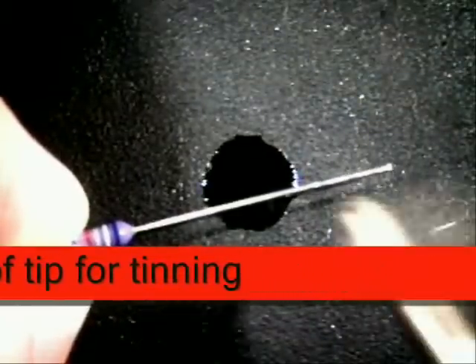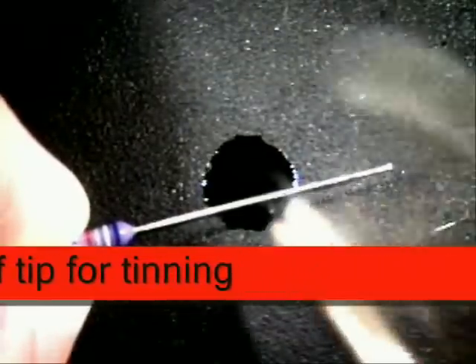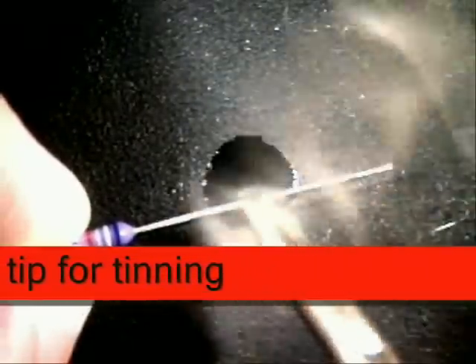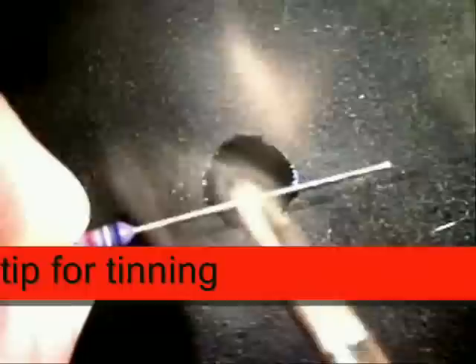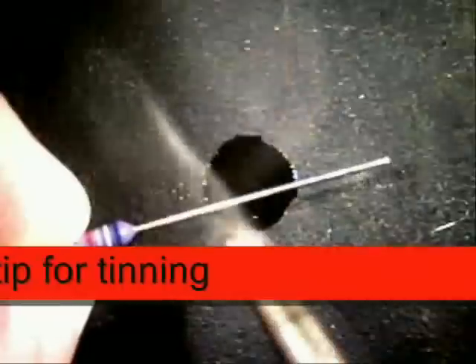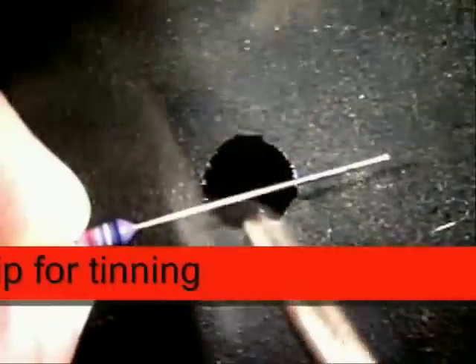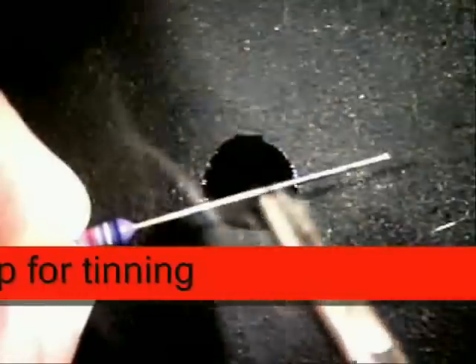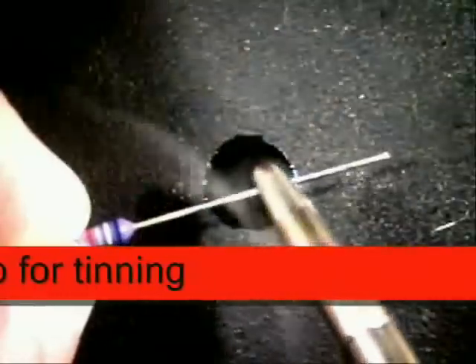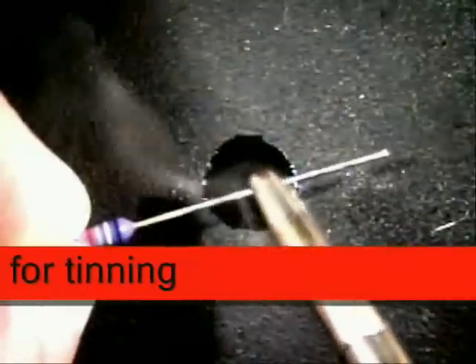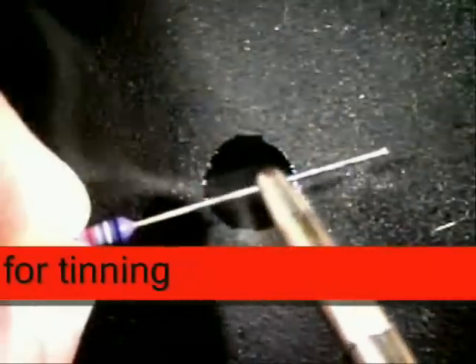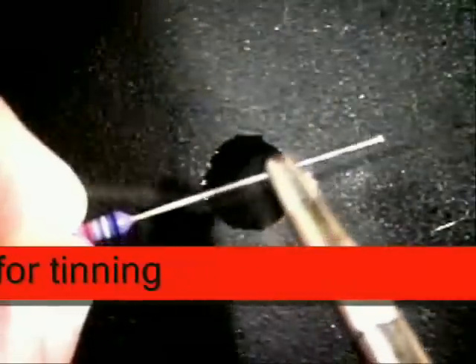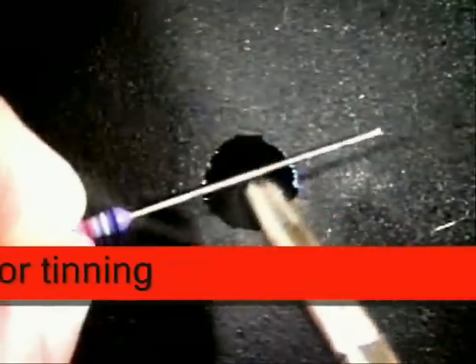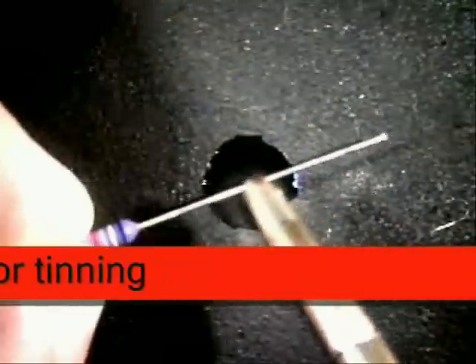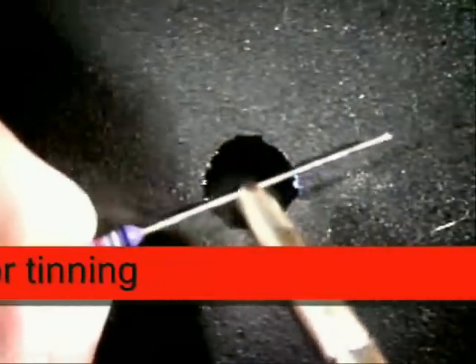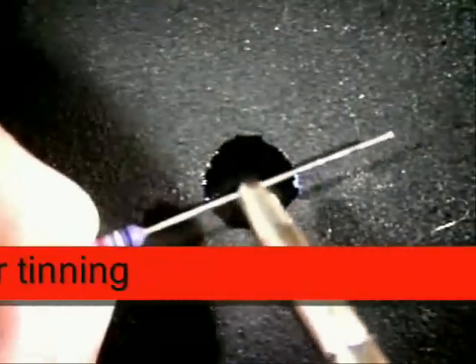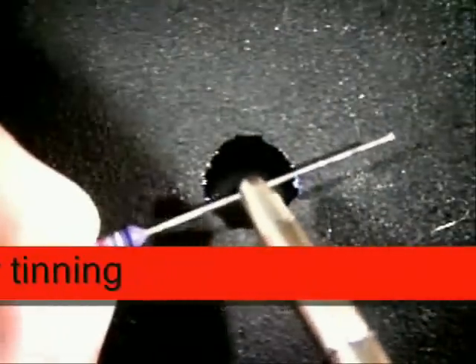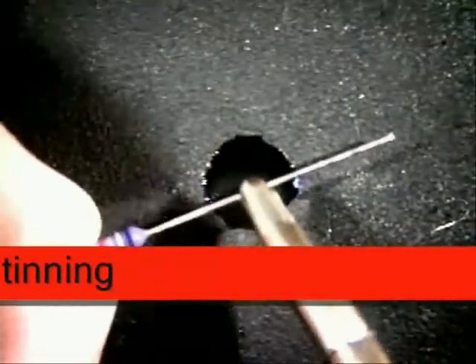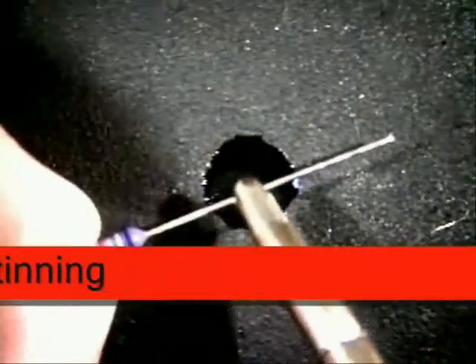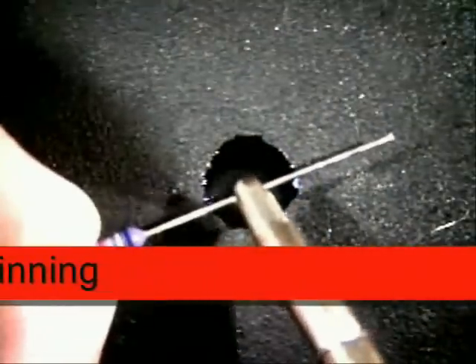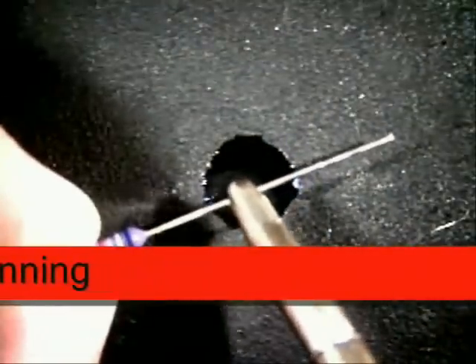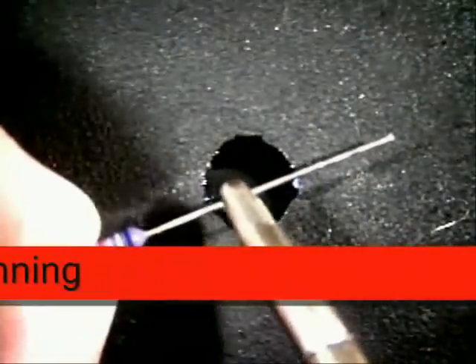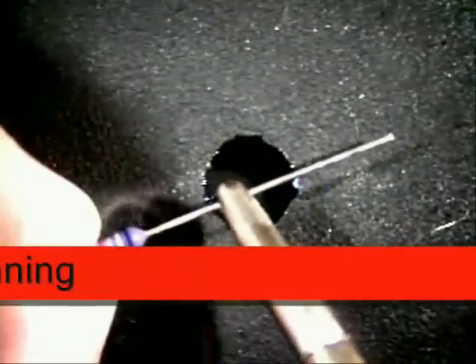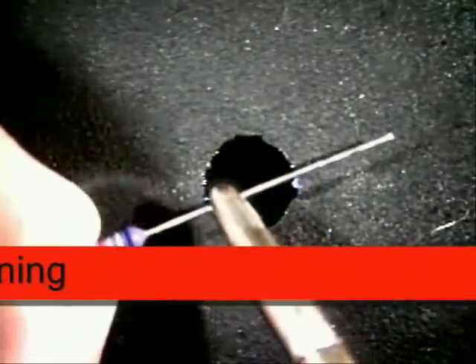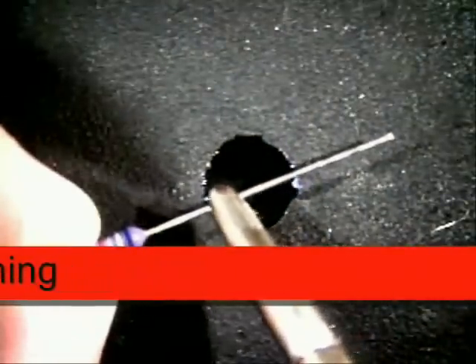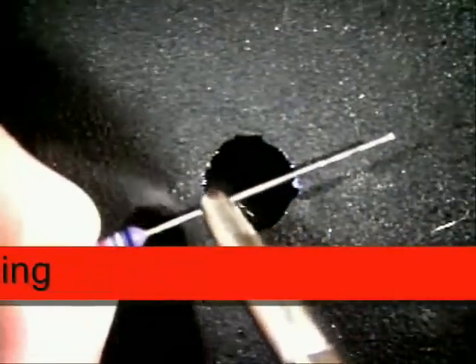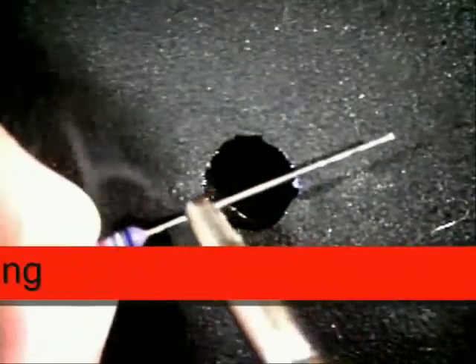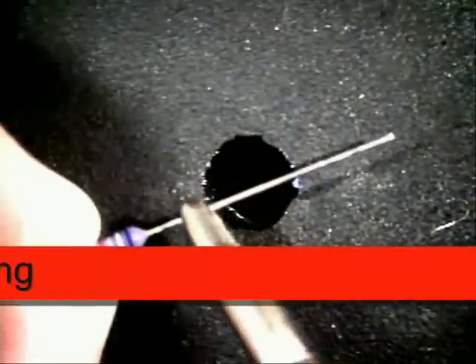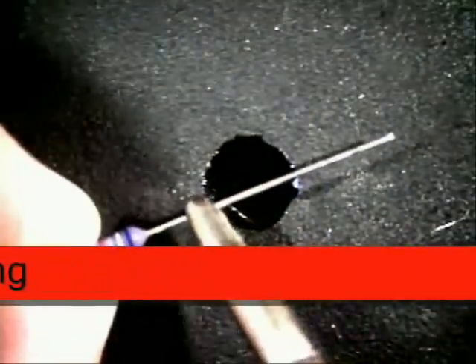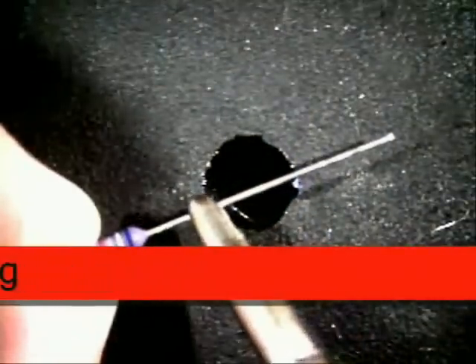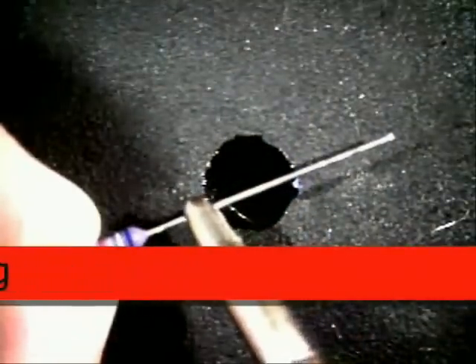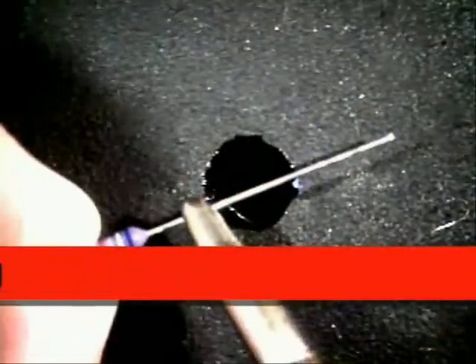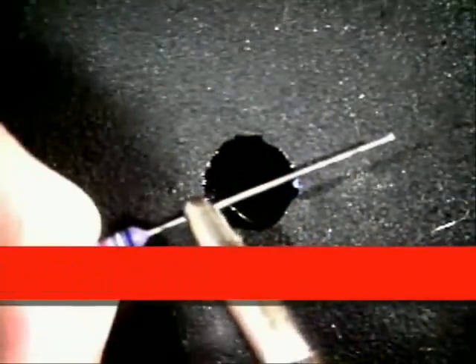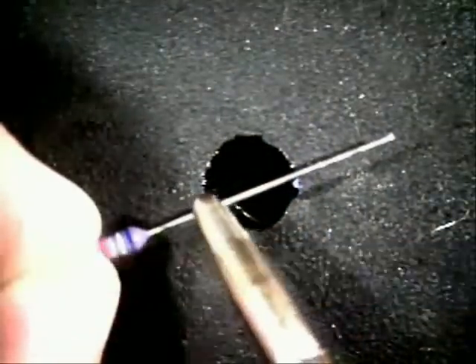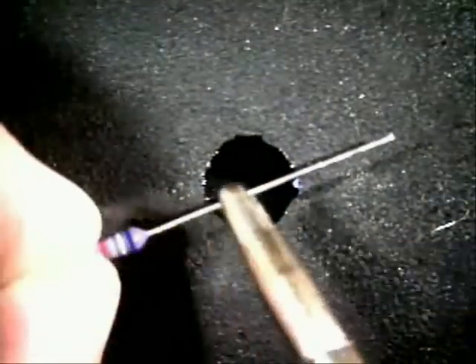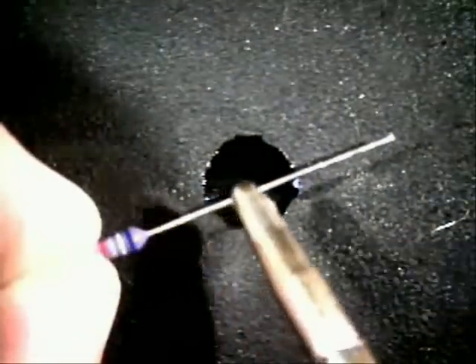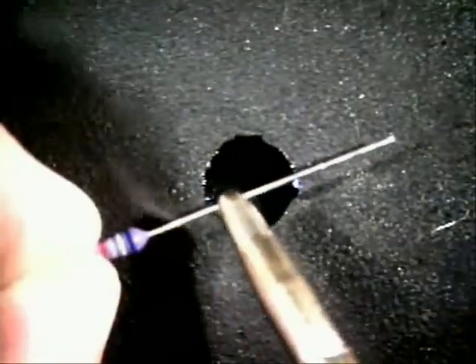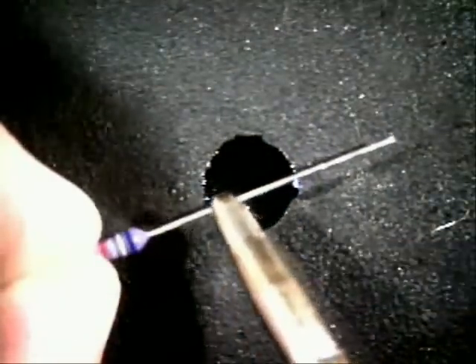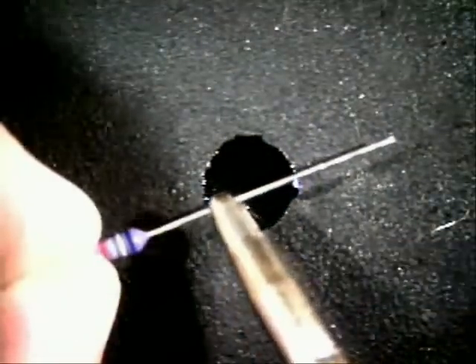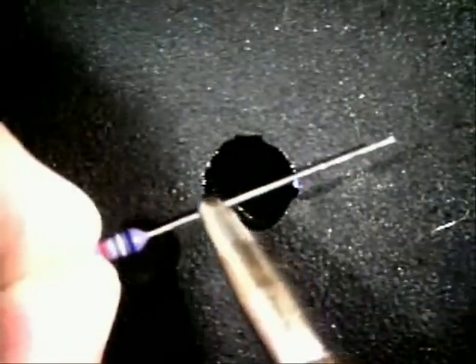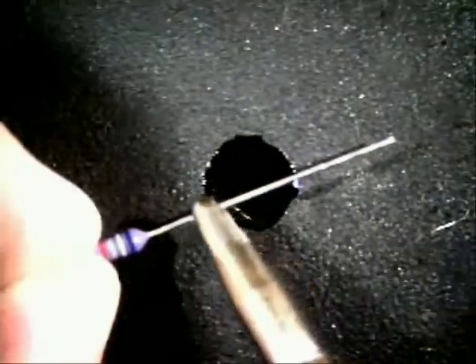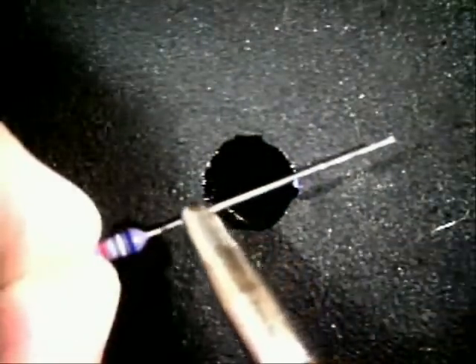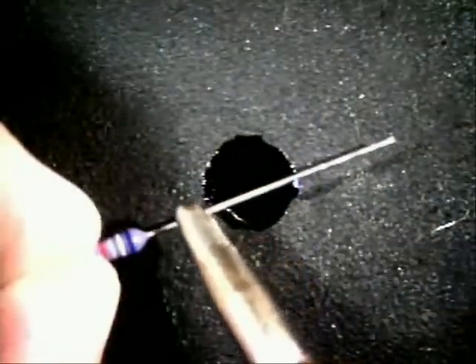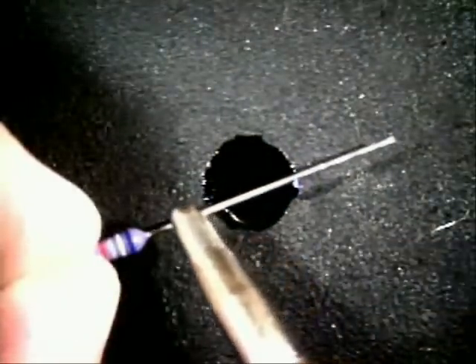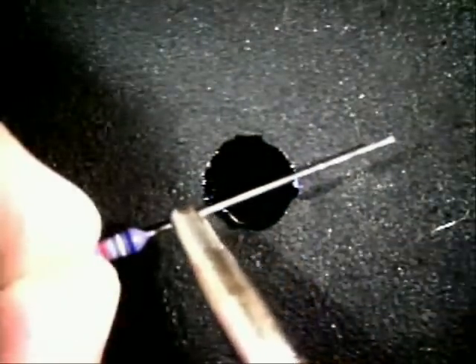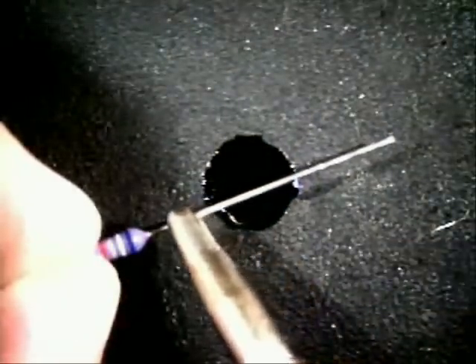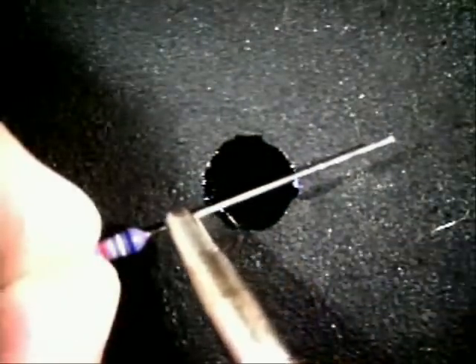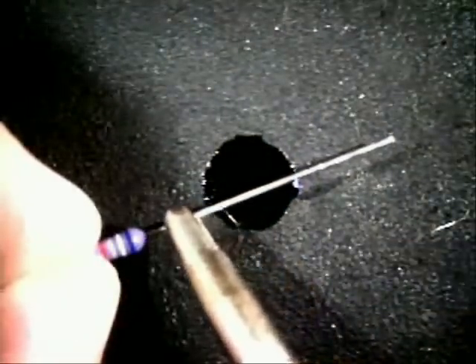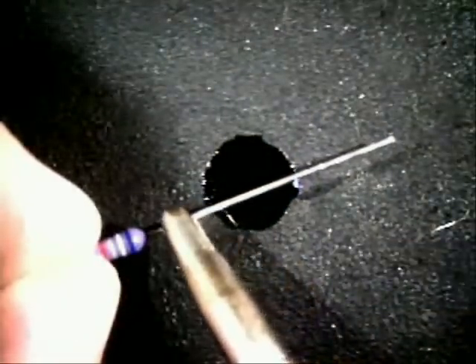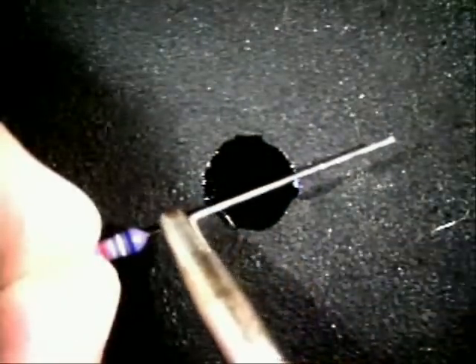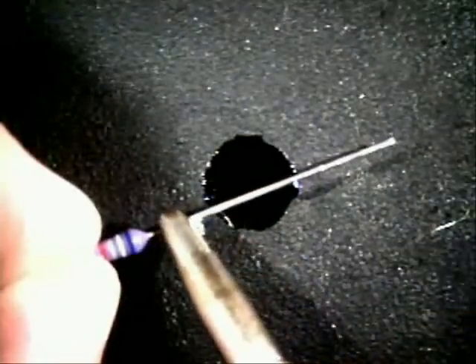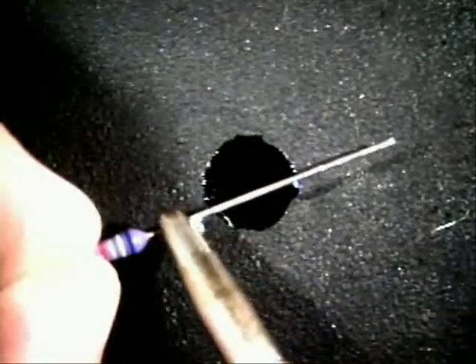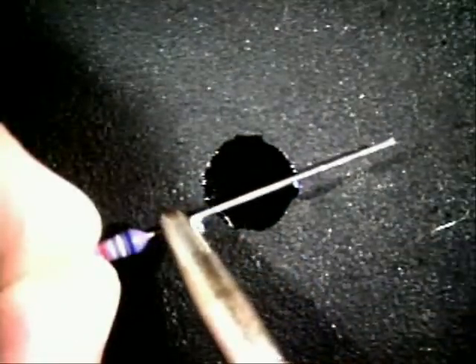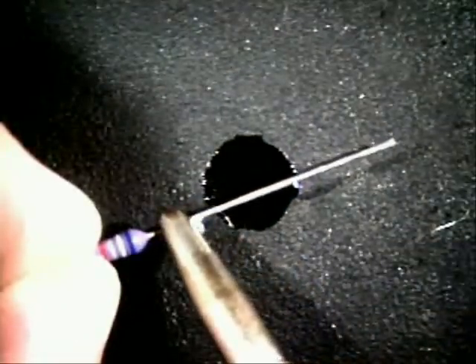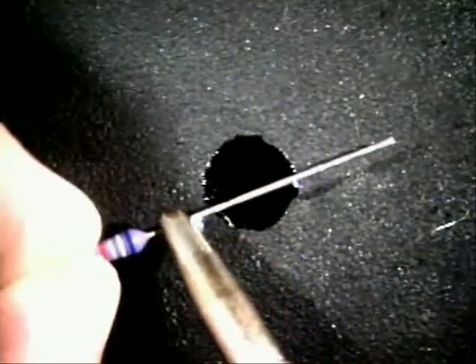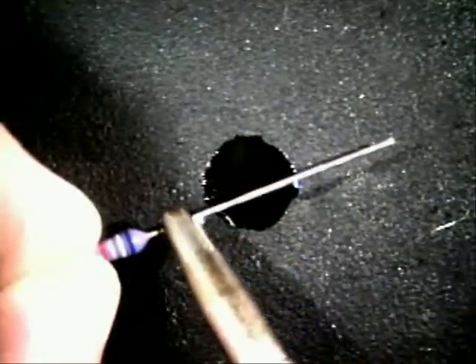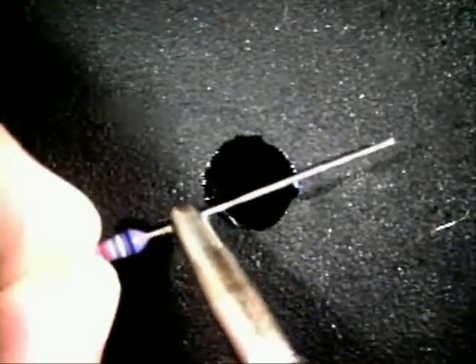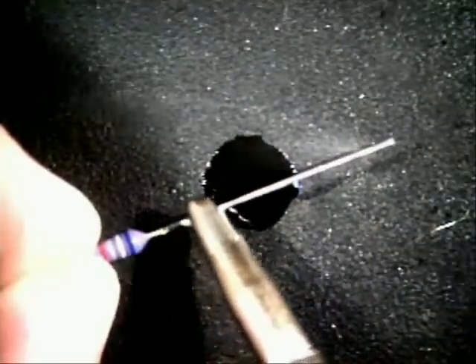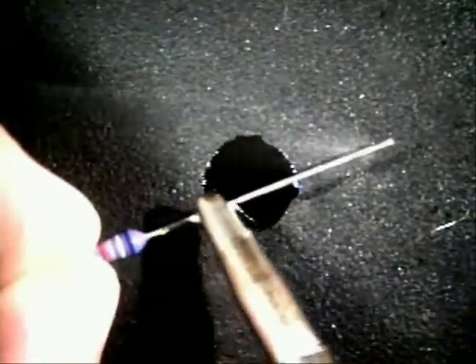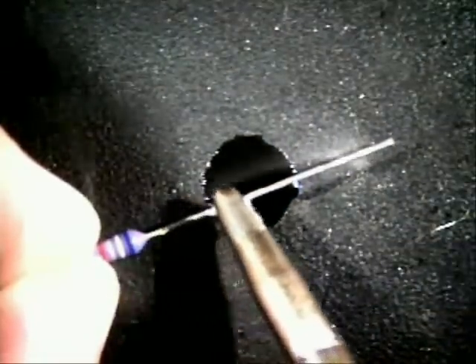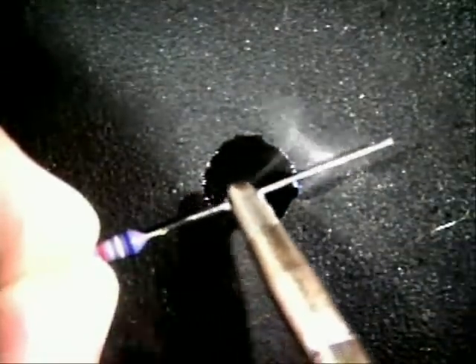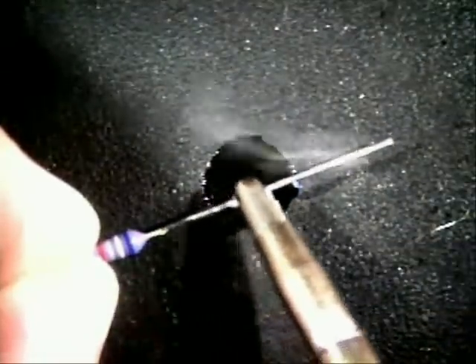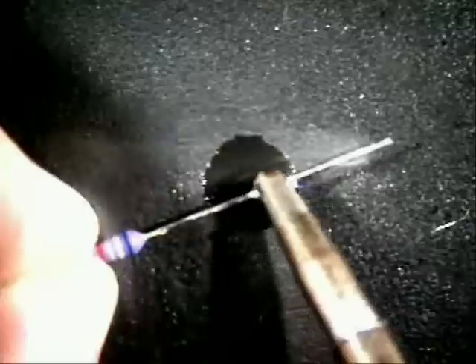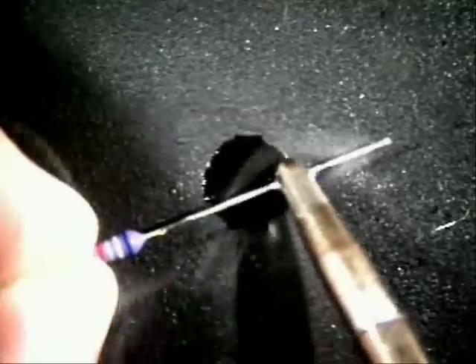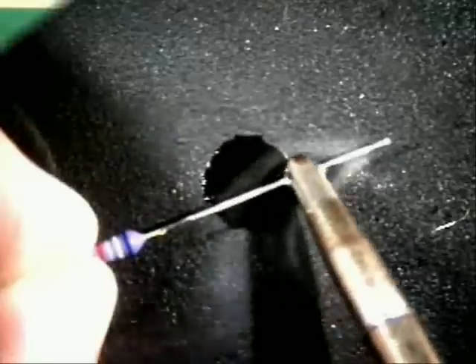What you want to do is come down on the lead itself — not the component body, but the lead itself. Hesitate and then slowly bring it down.